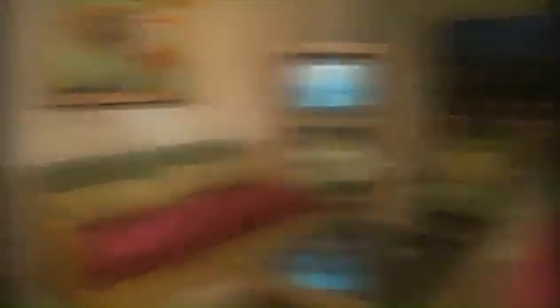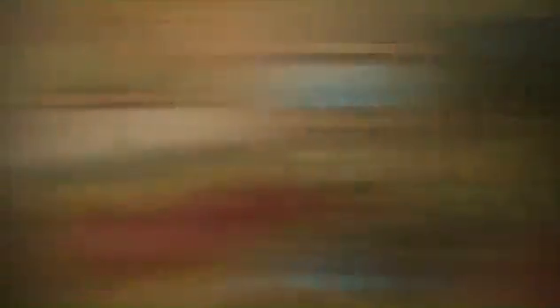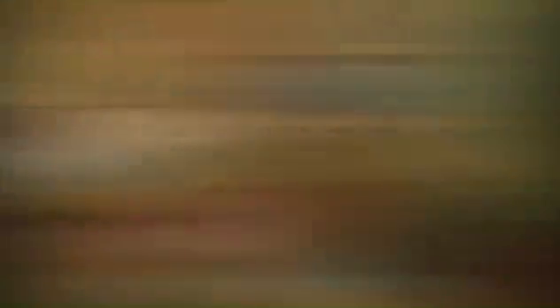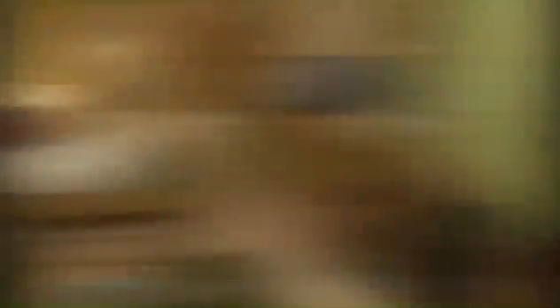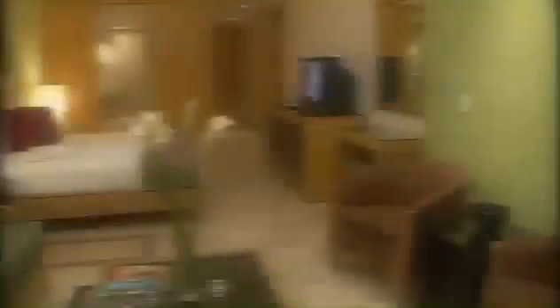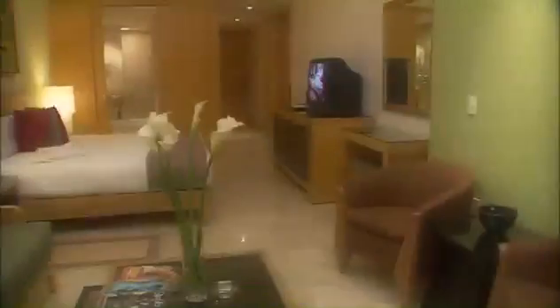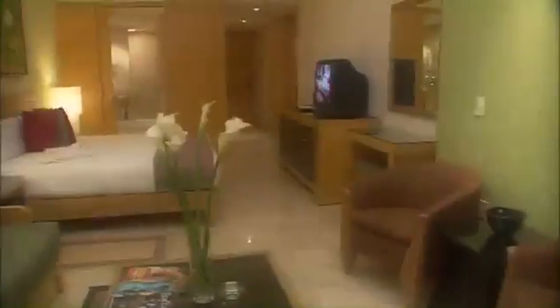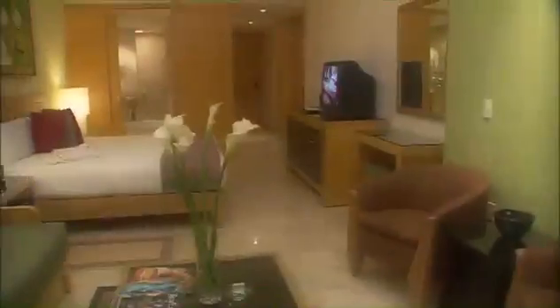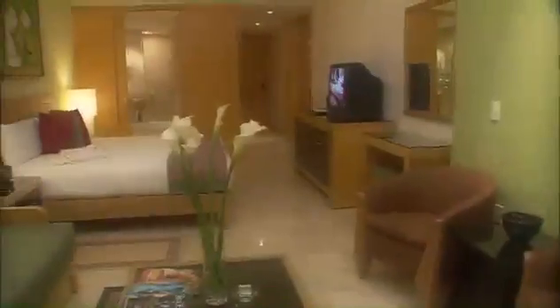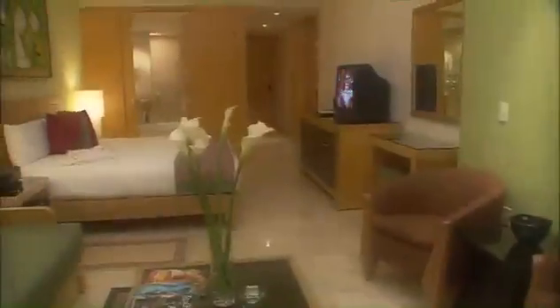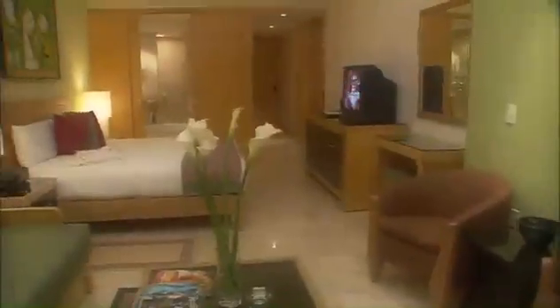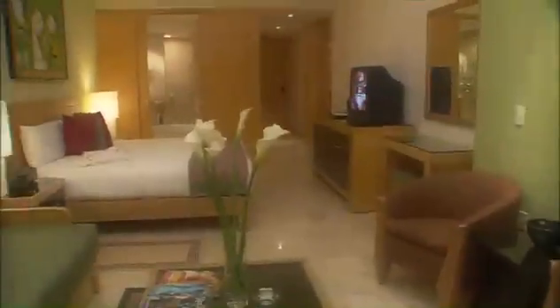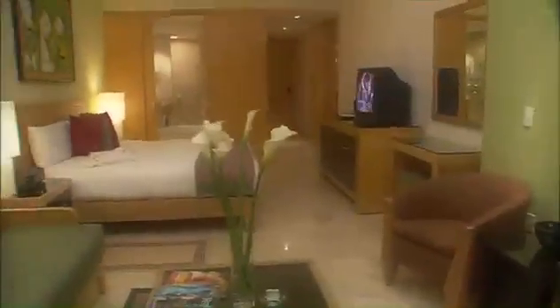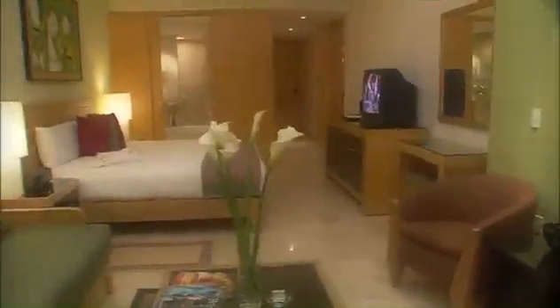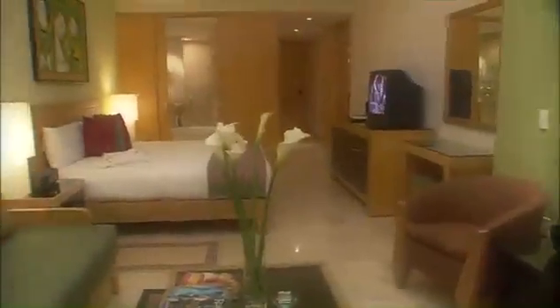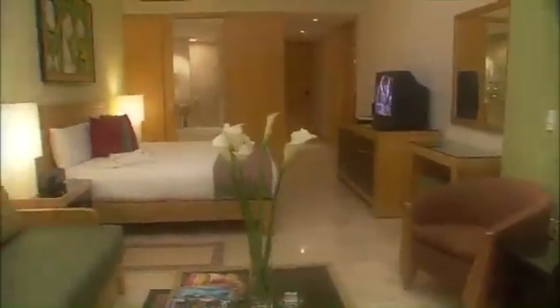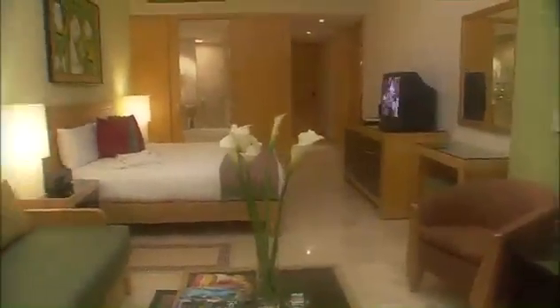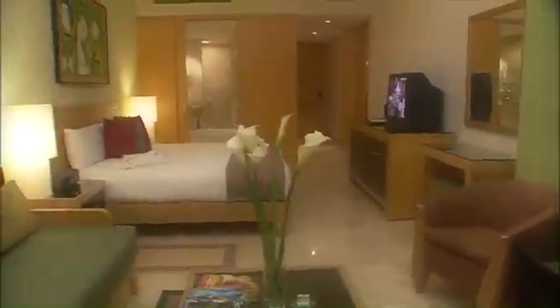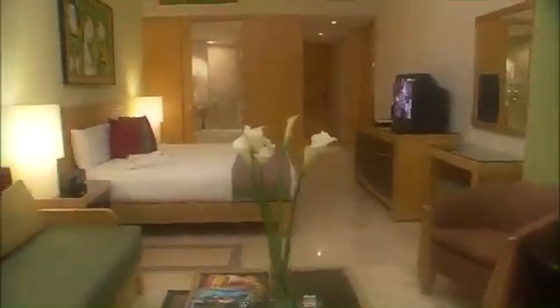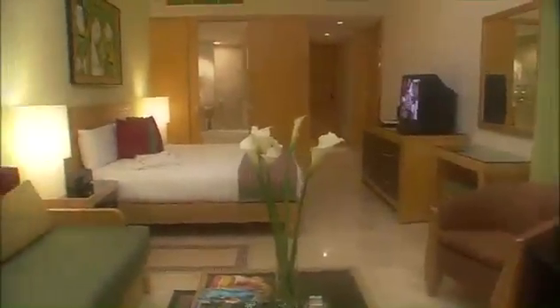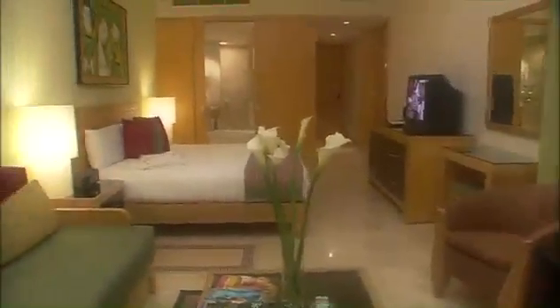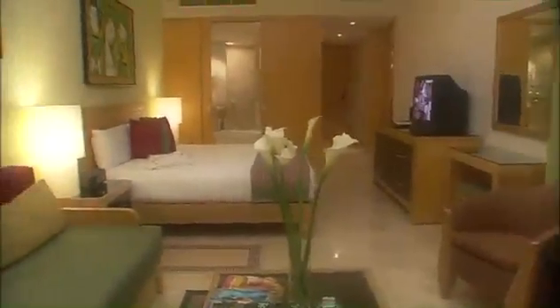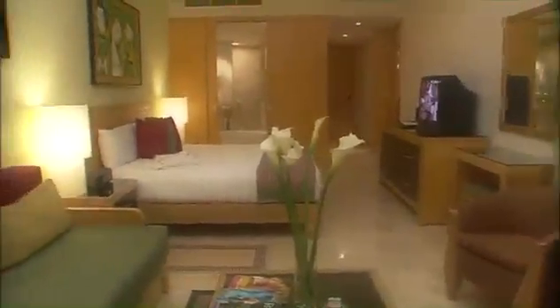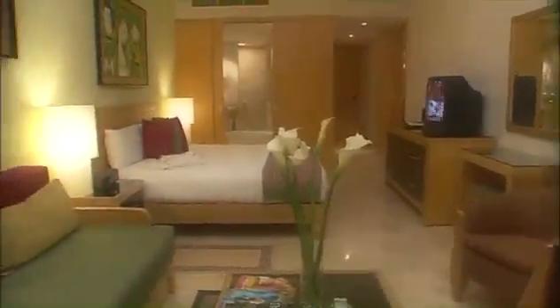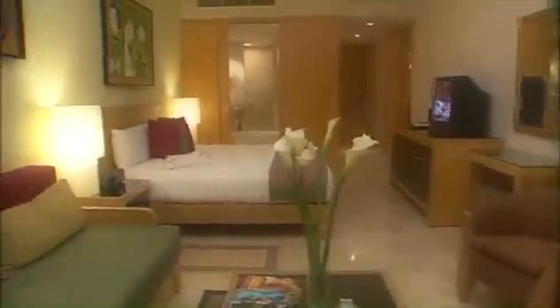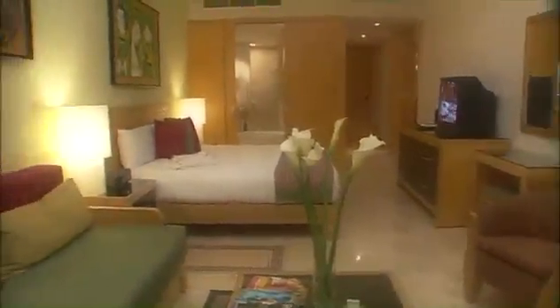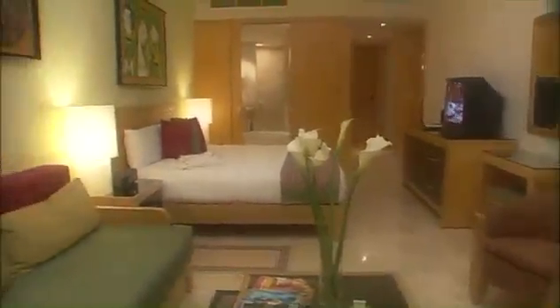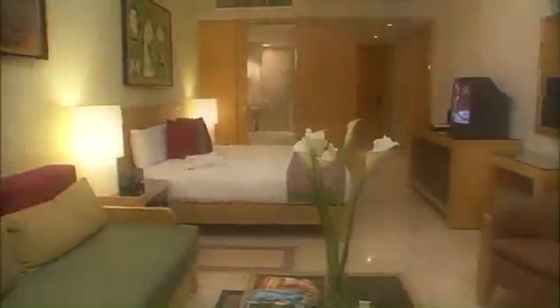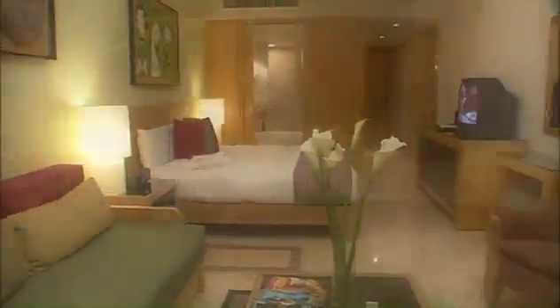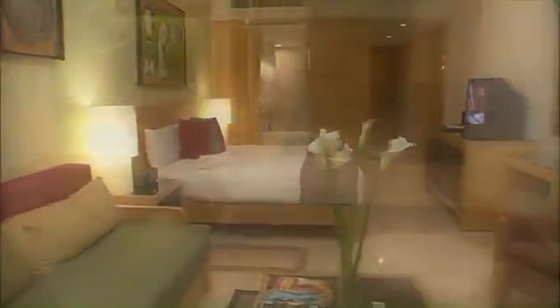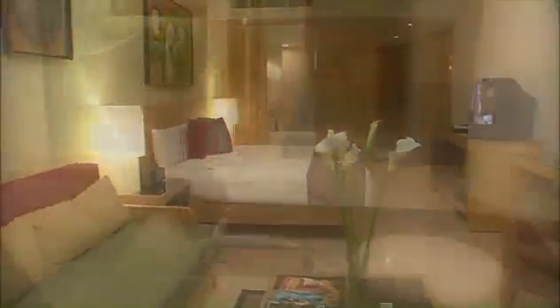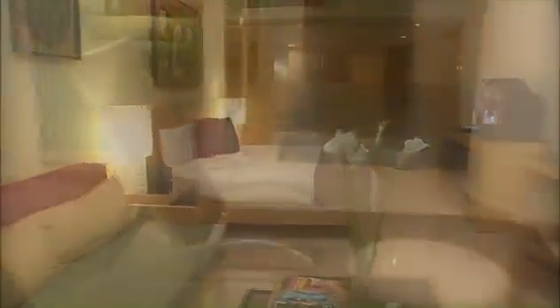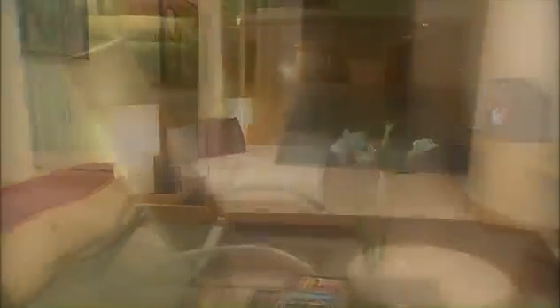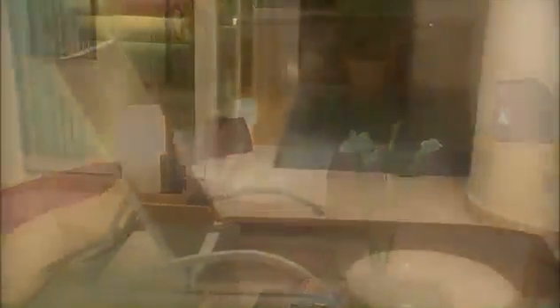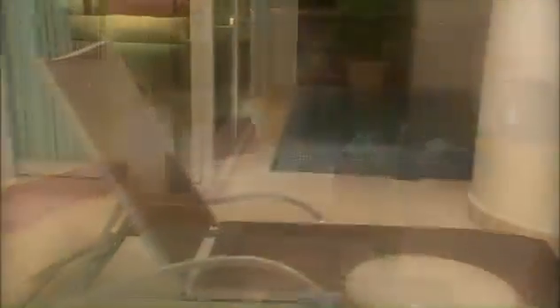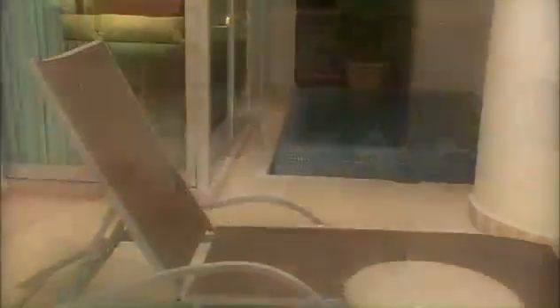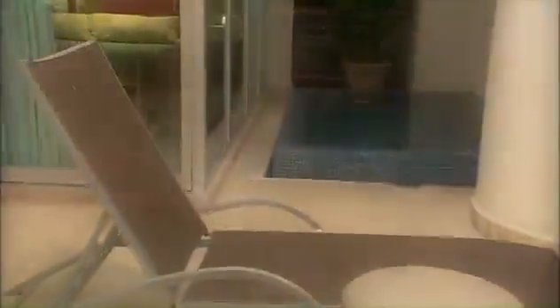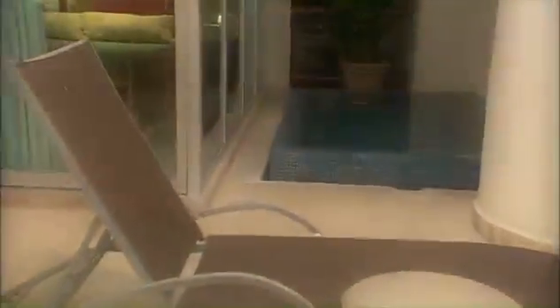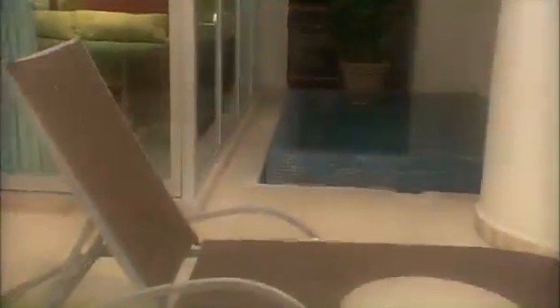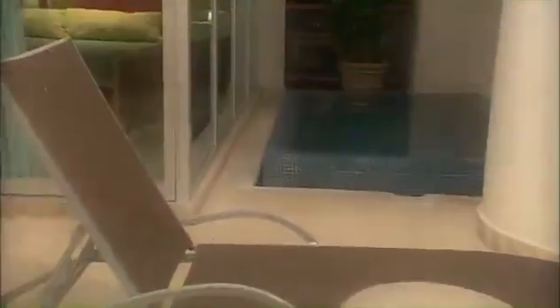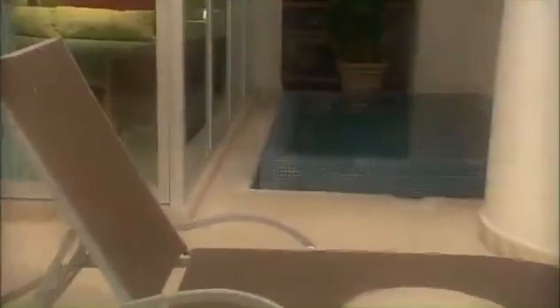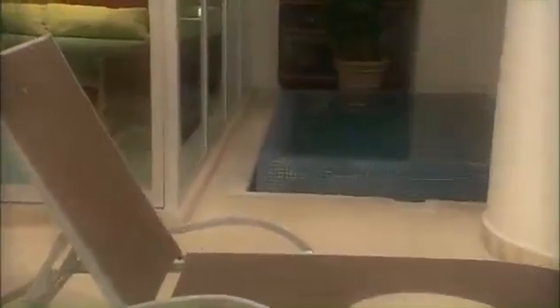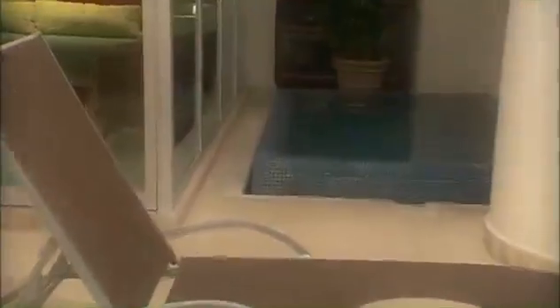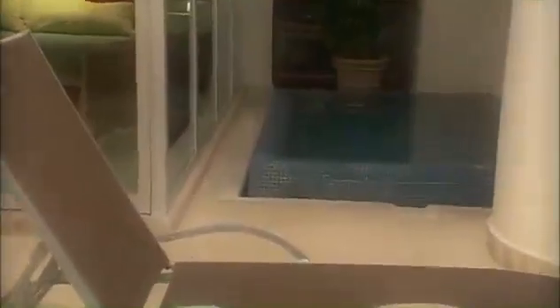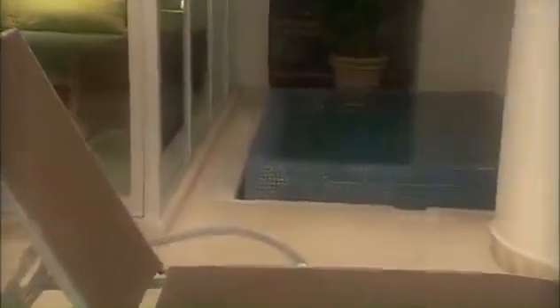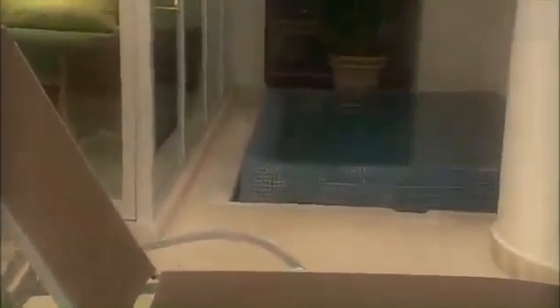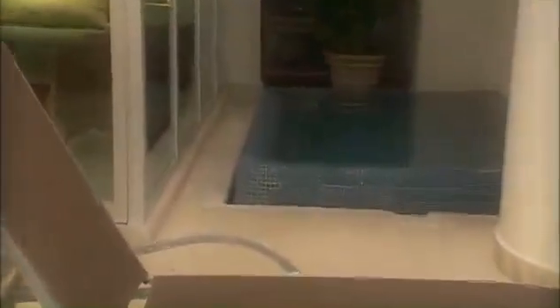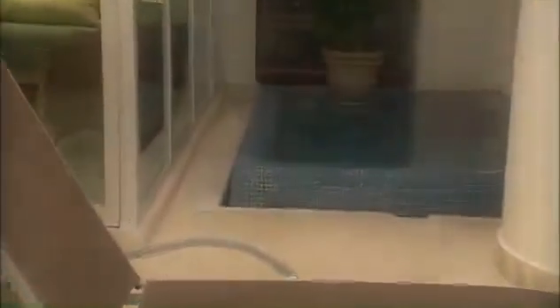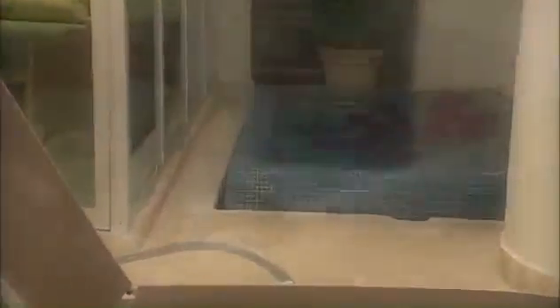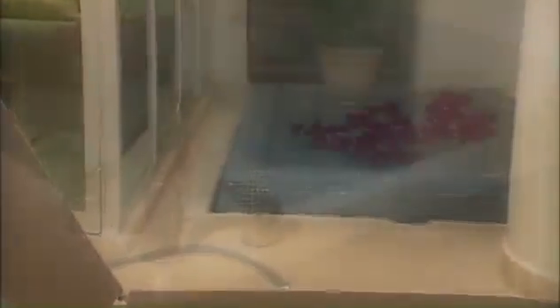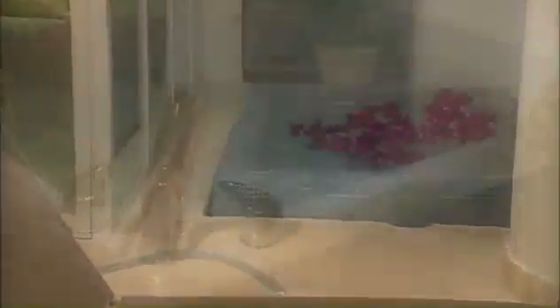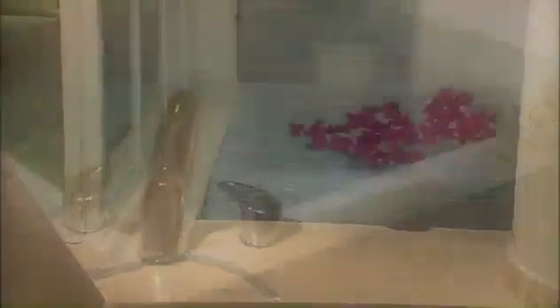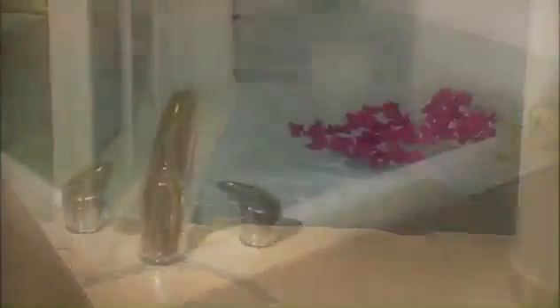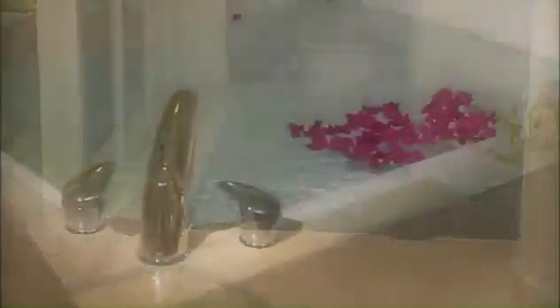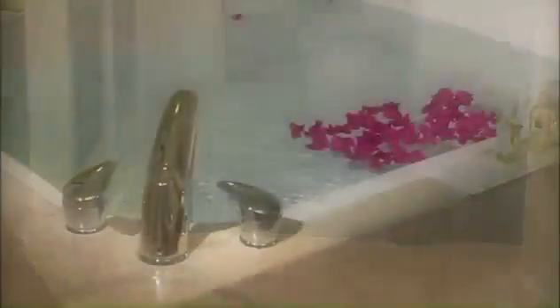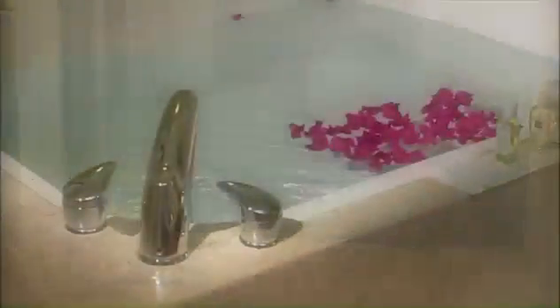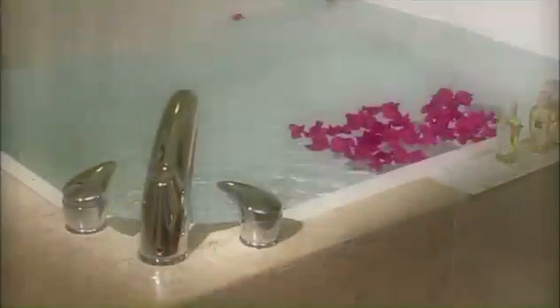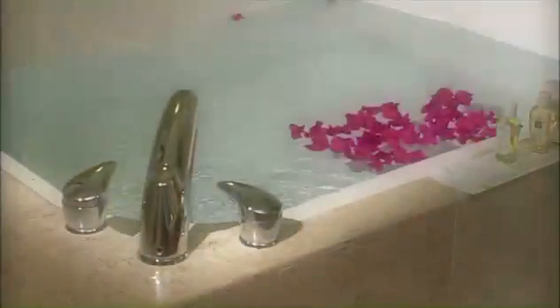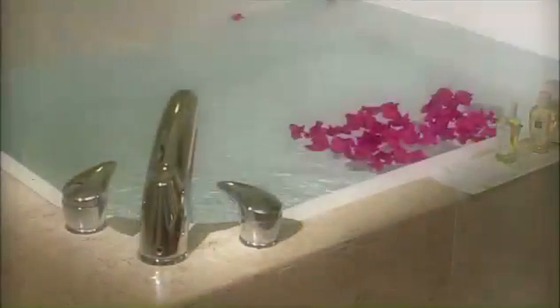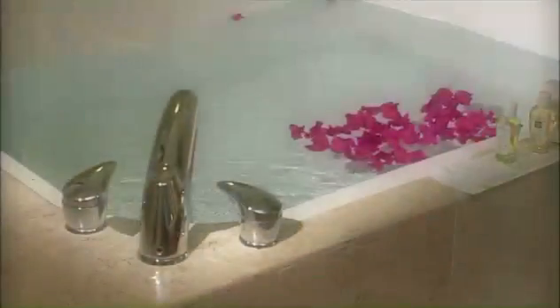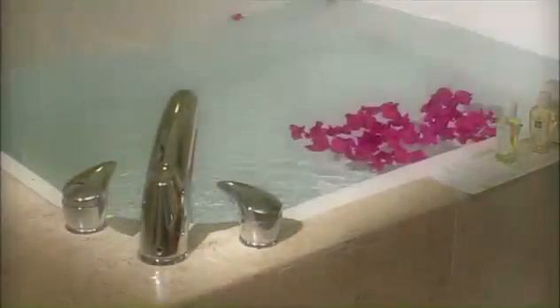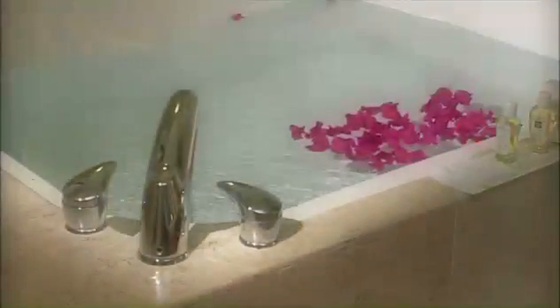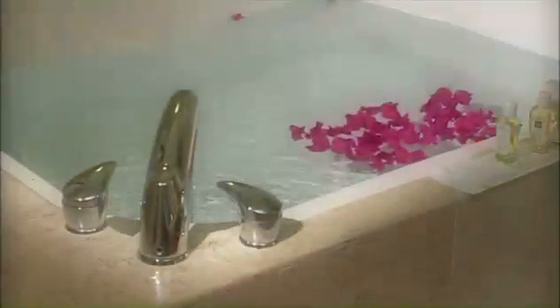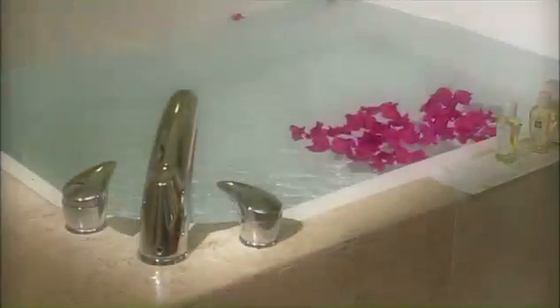The master bedroom is a paradise unto itself with a private balcony, plunge pool, and soaking tub.